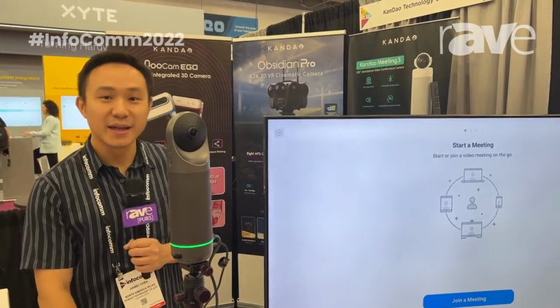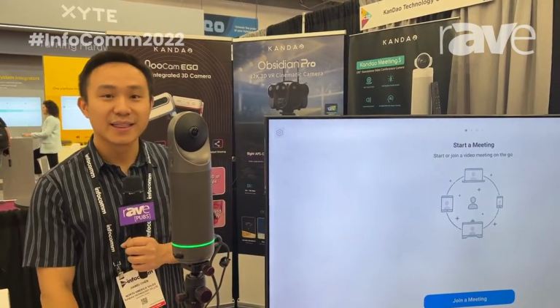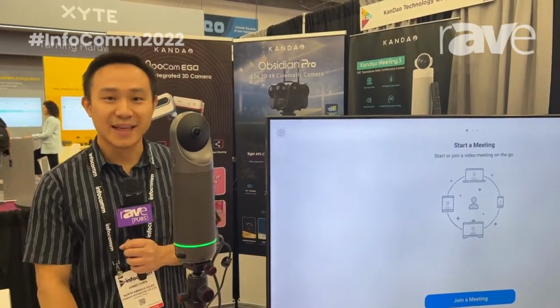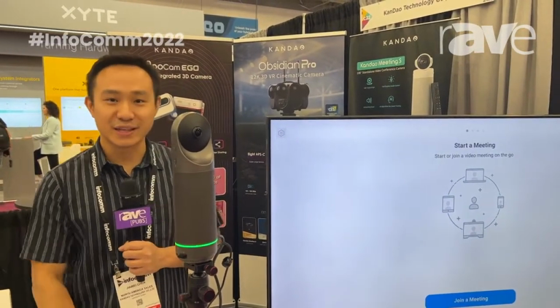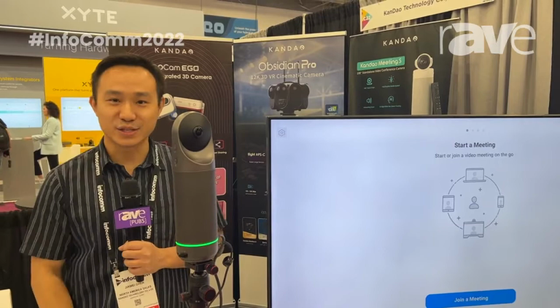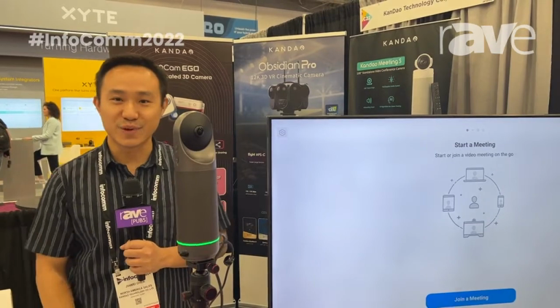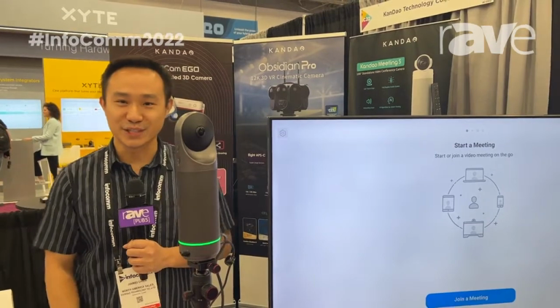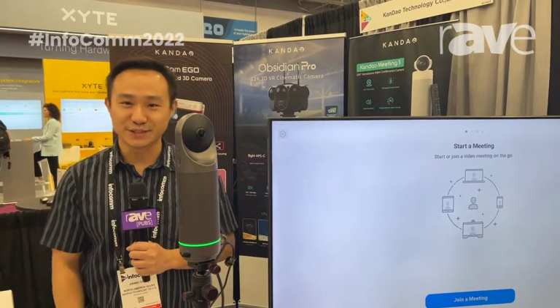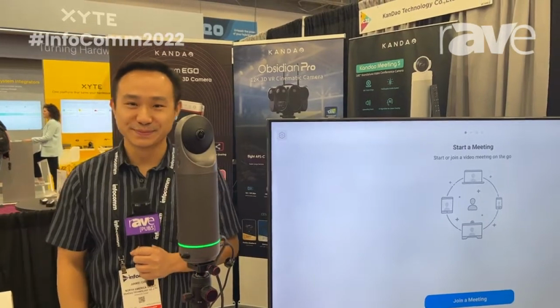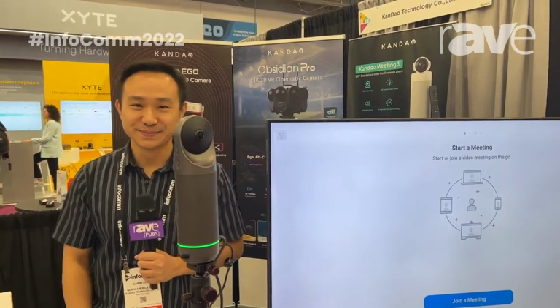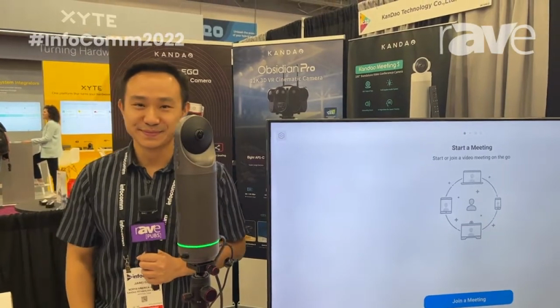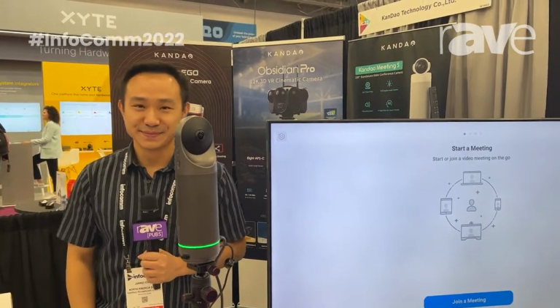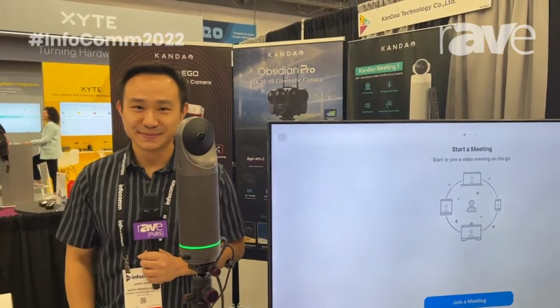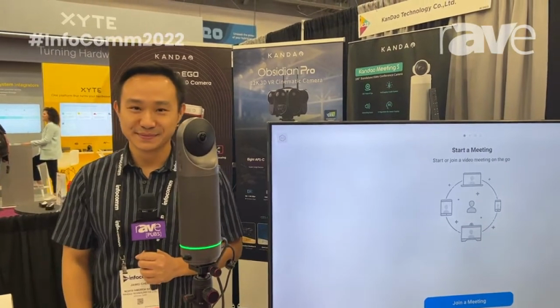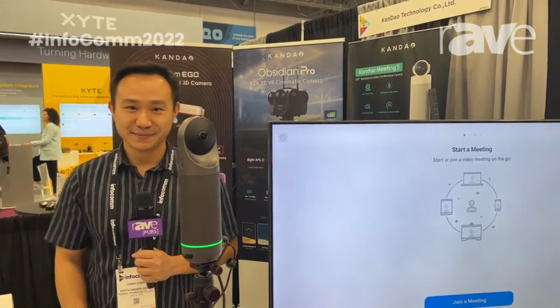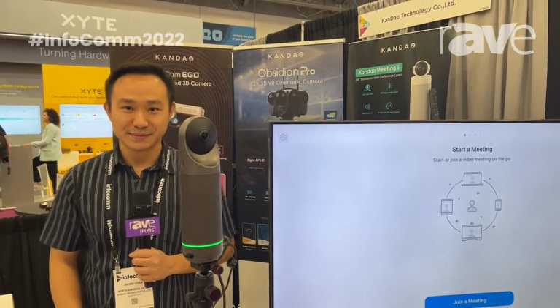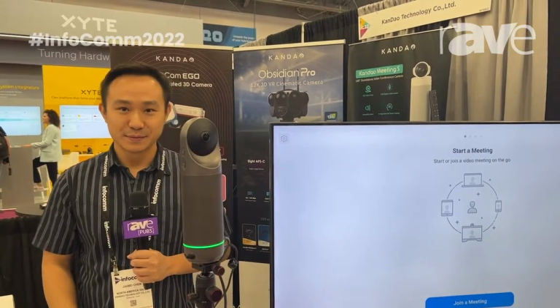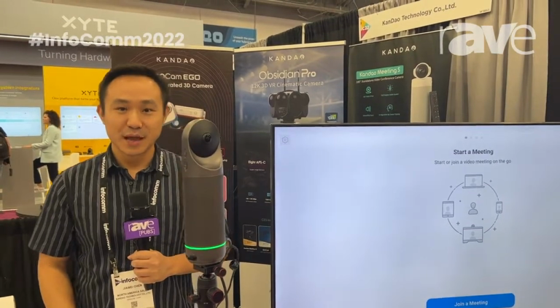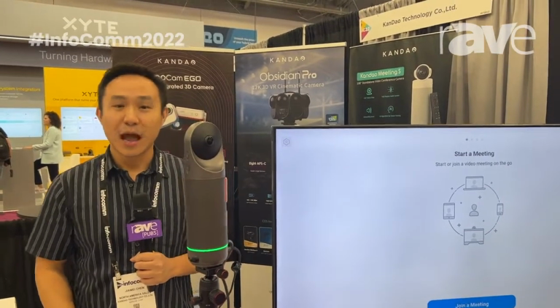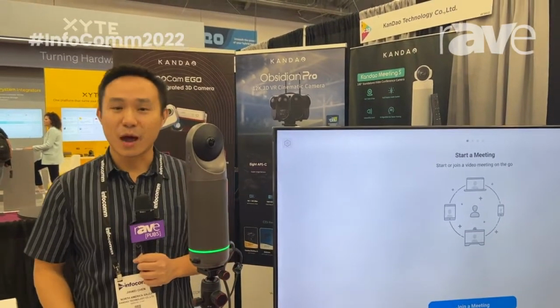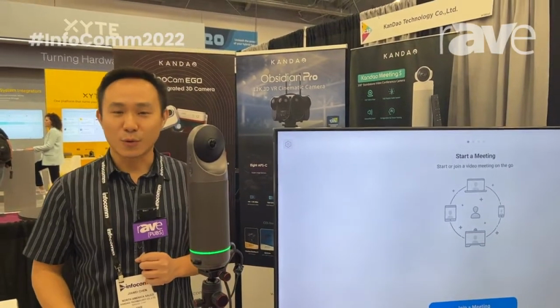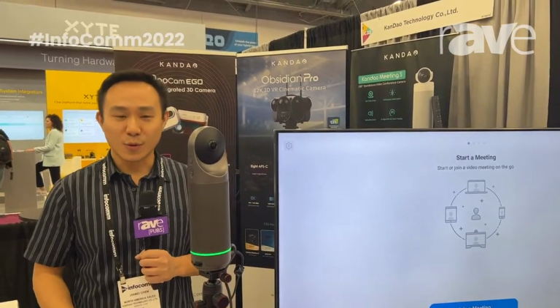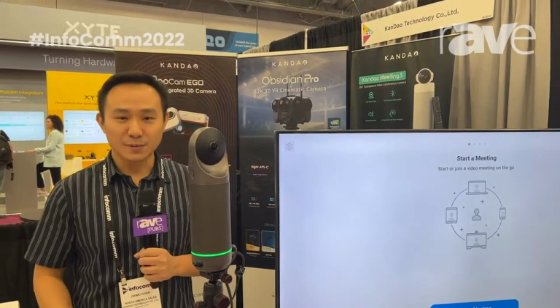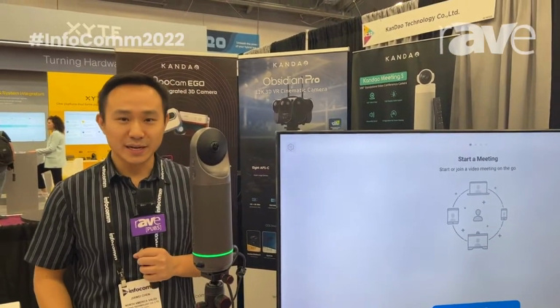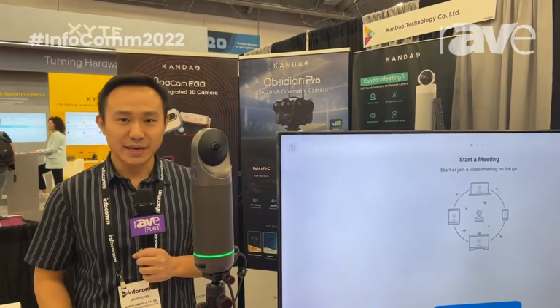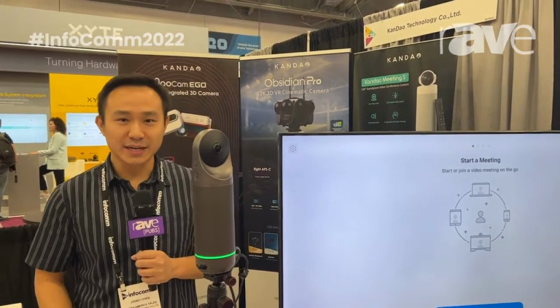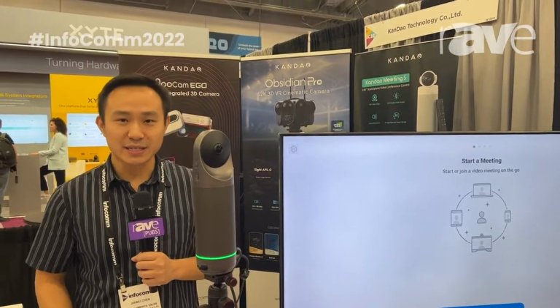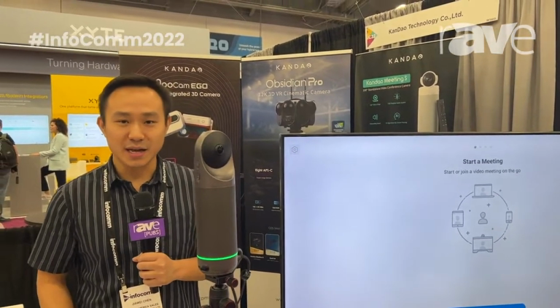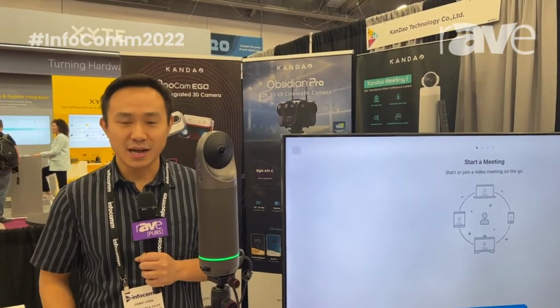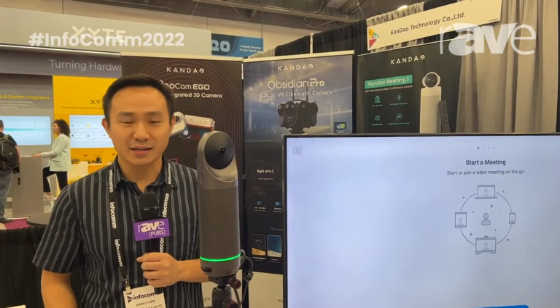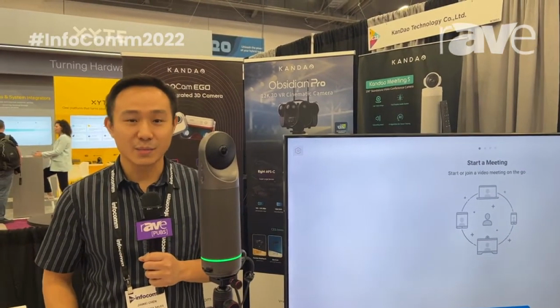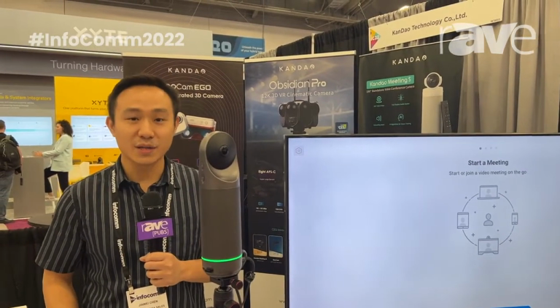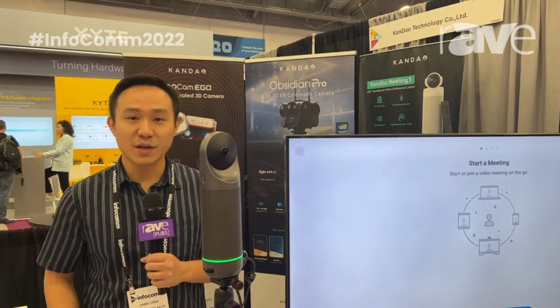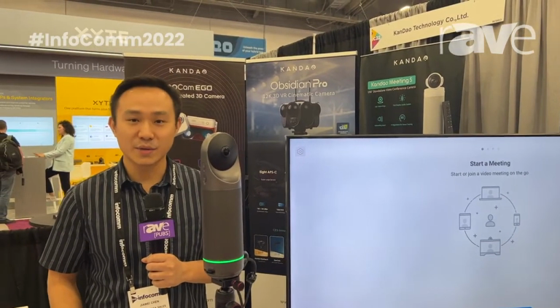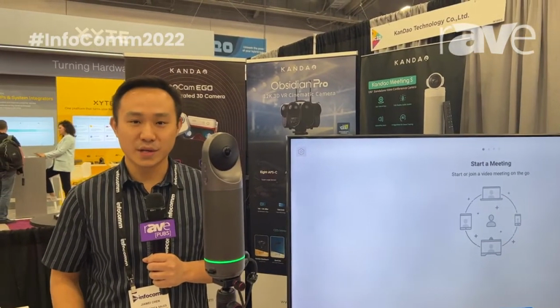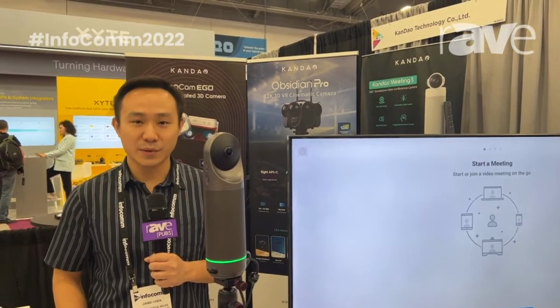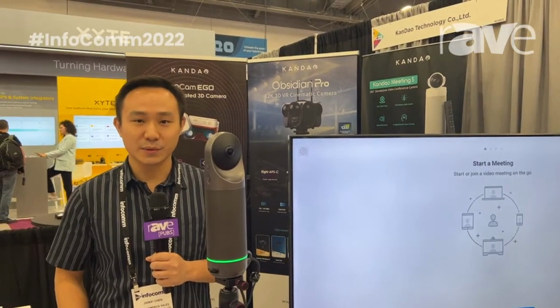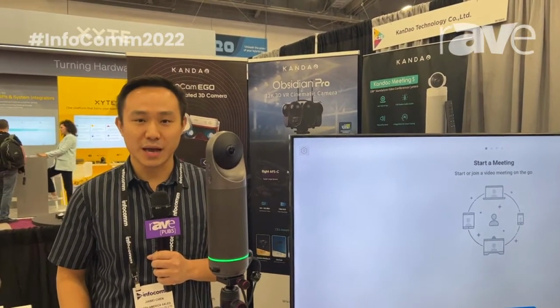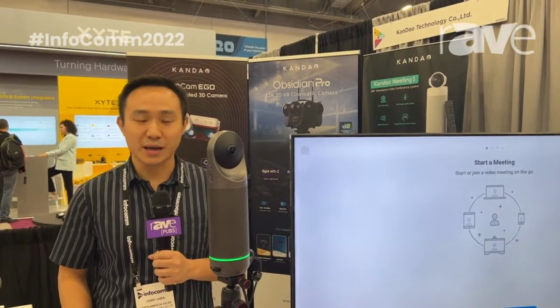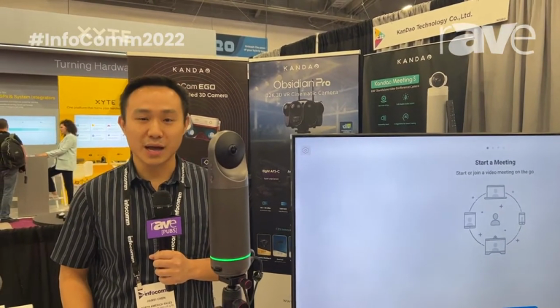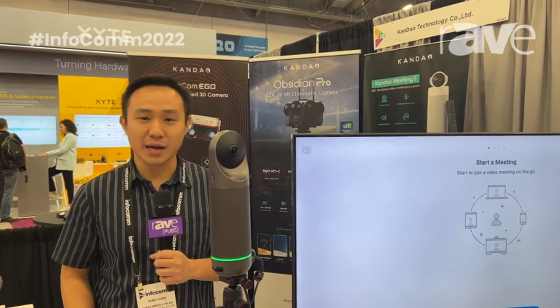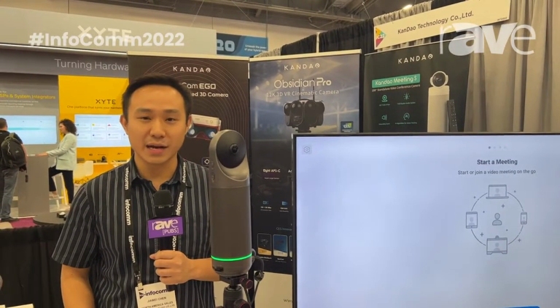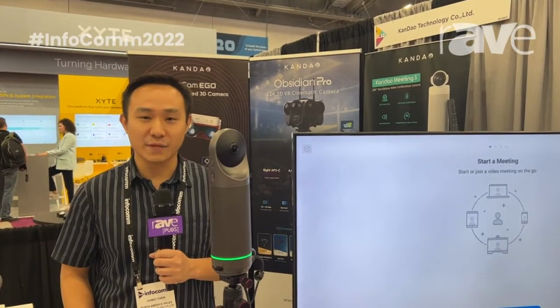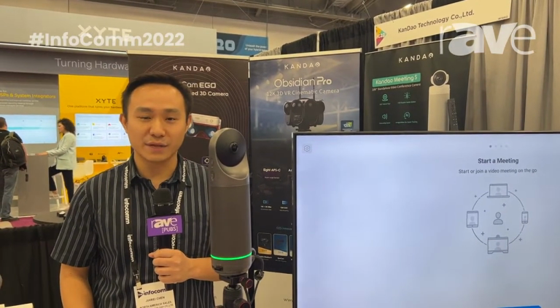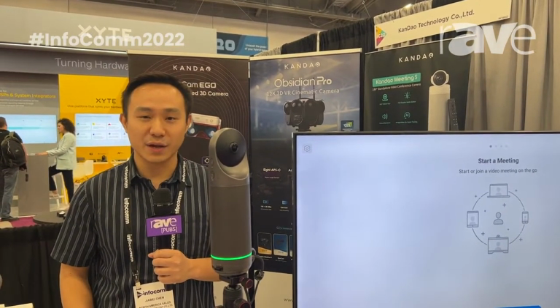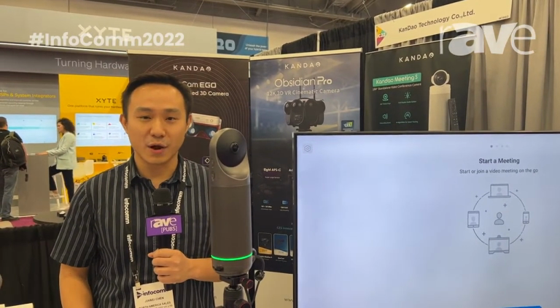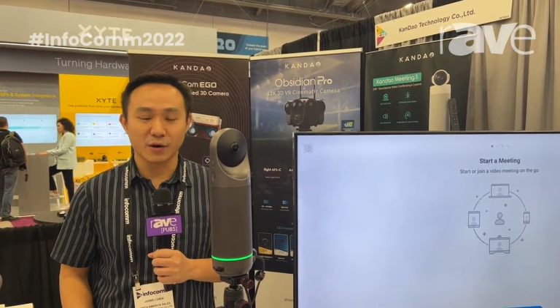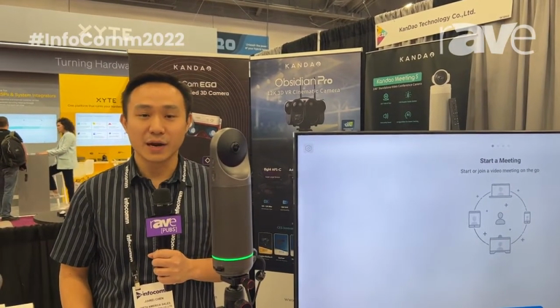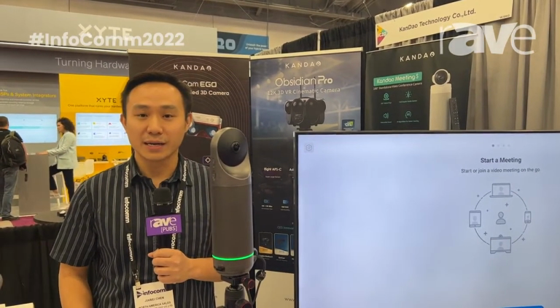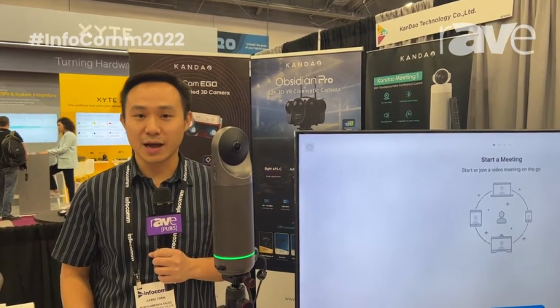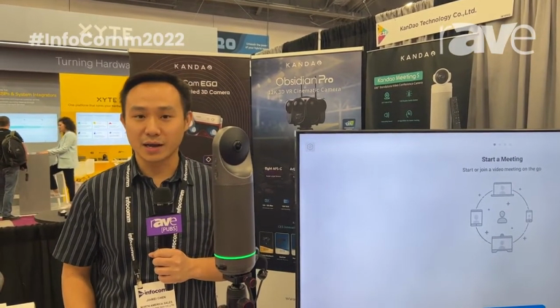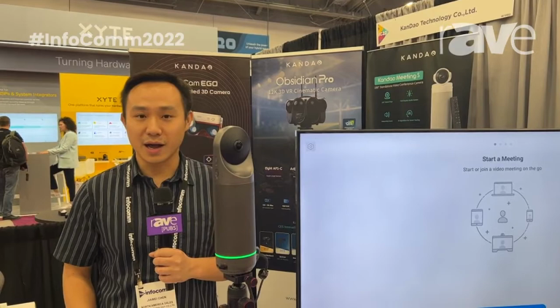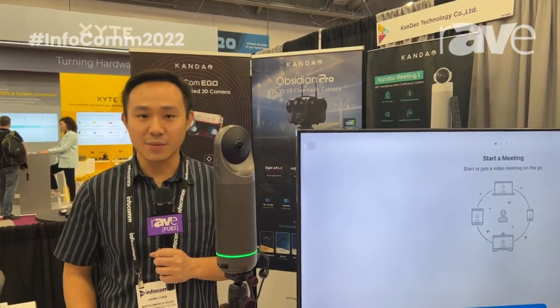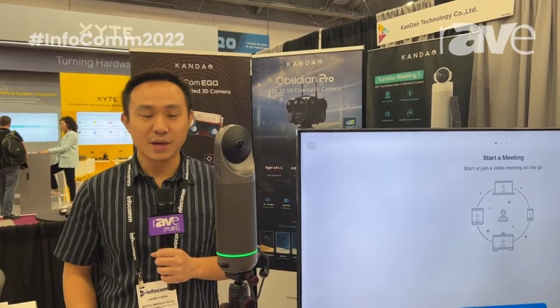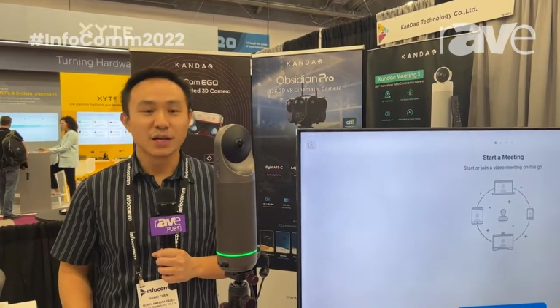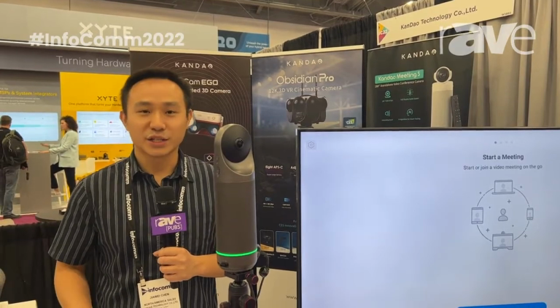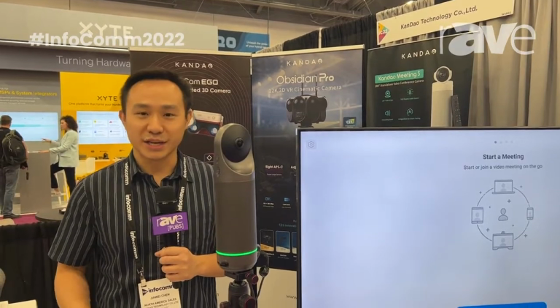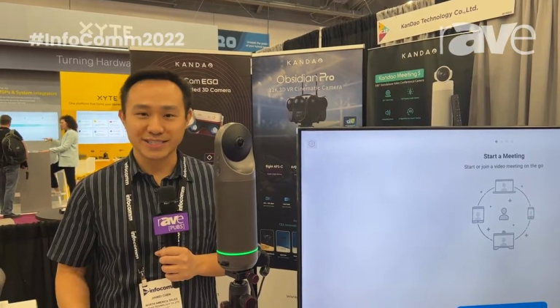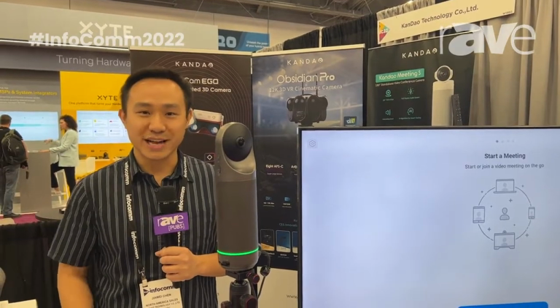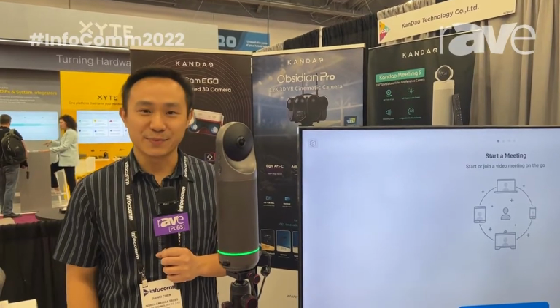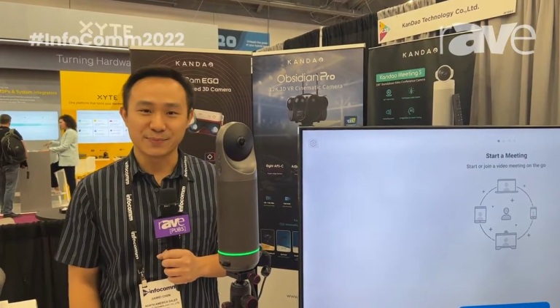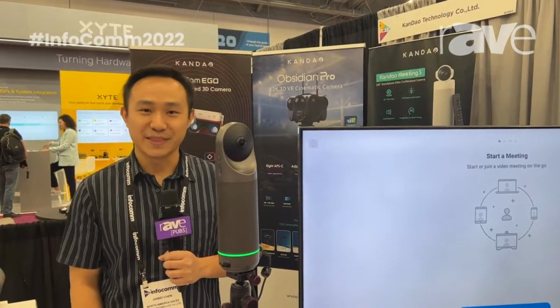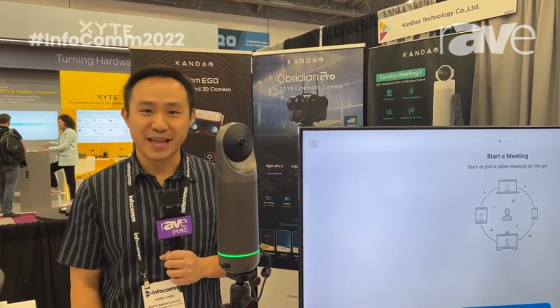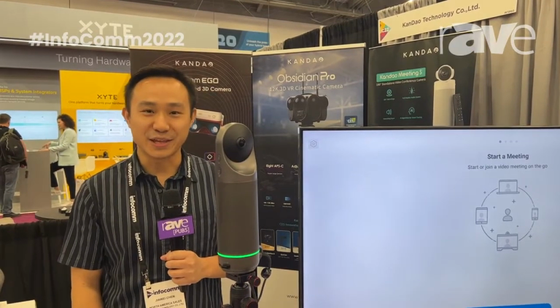Thank you so much. Our website is www.kandaovr.com. Check us out. Thank you.